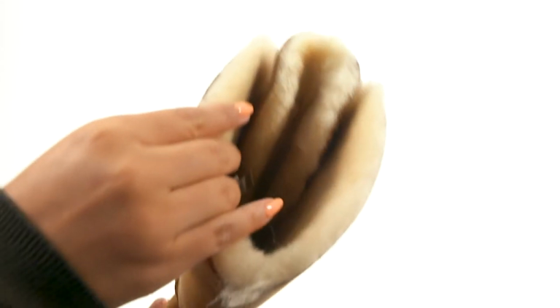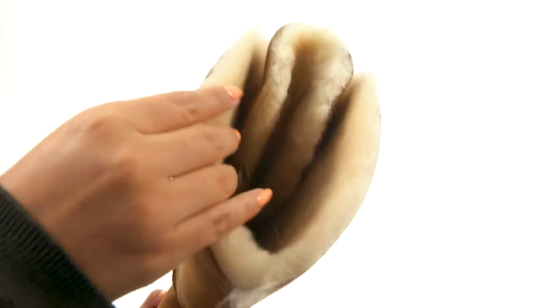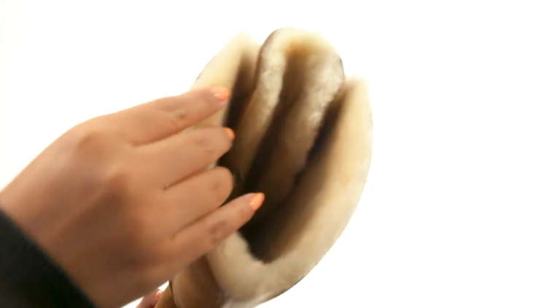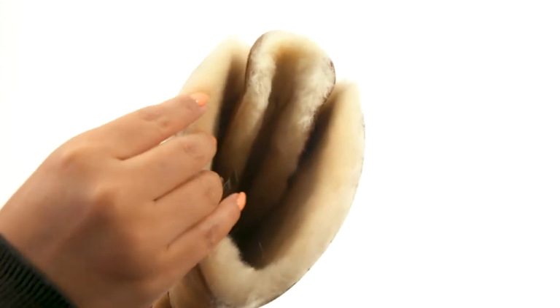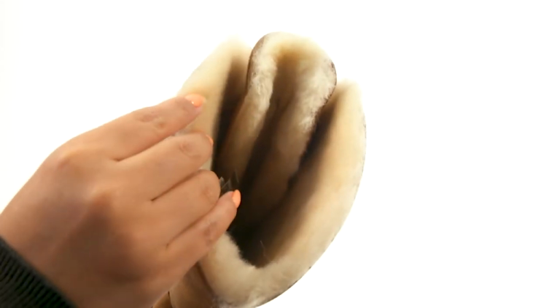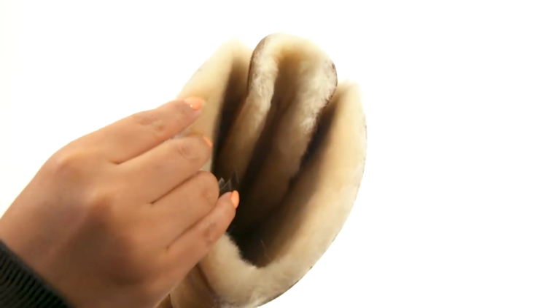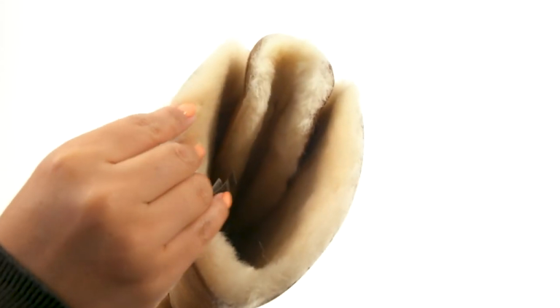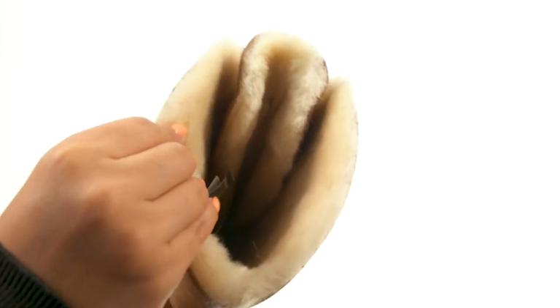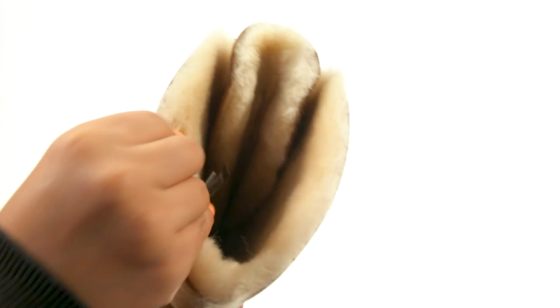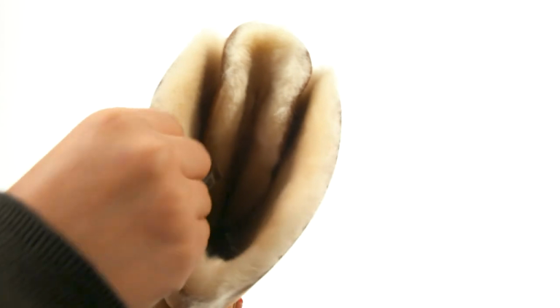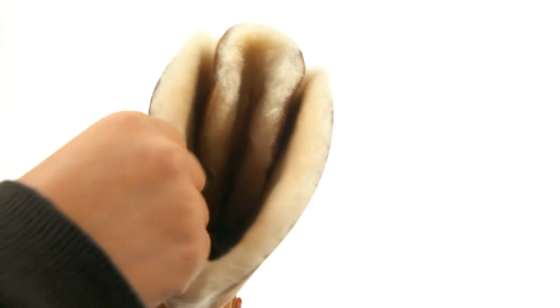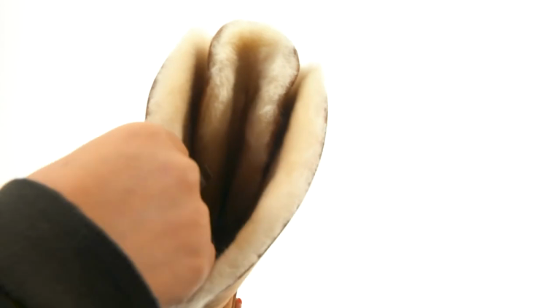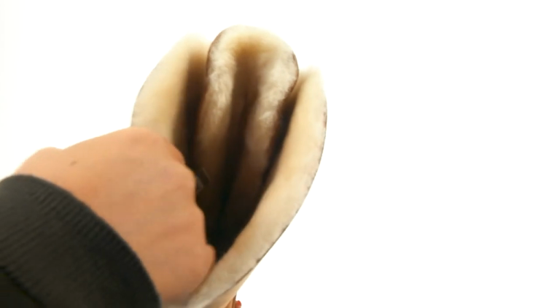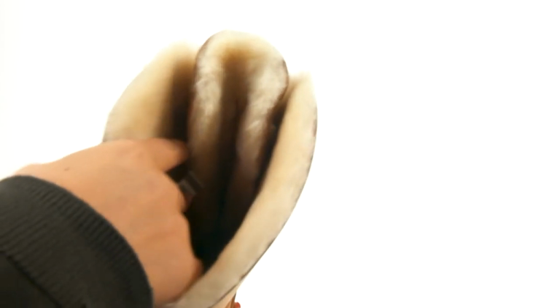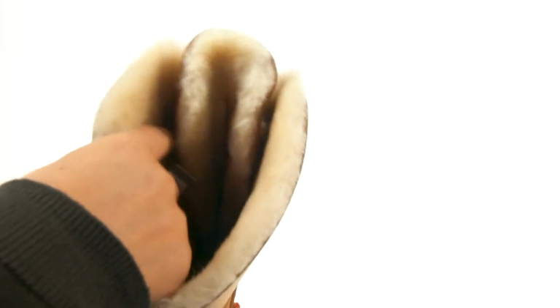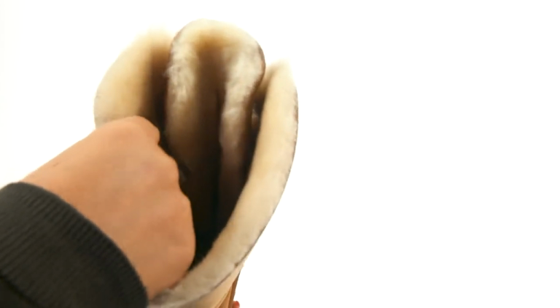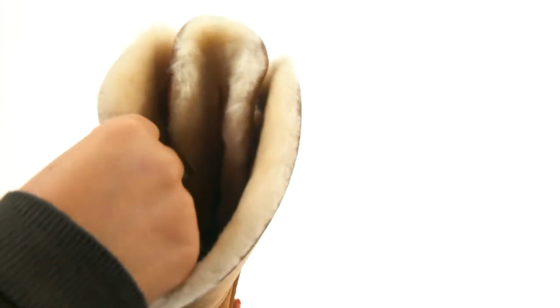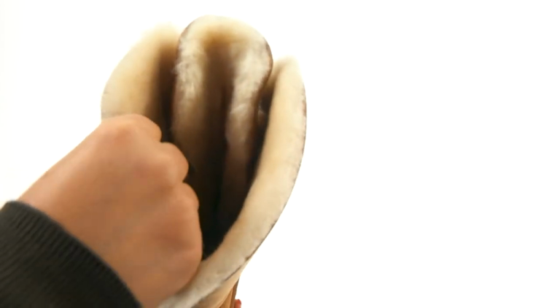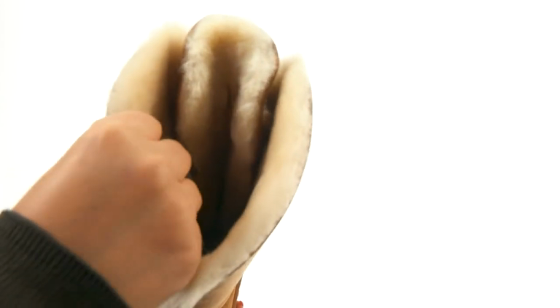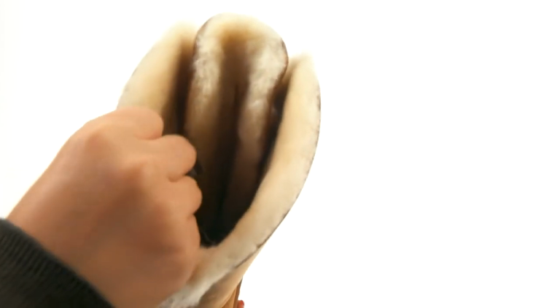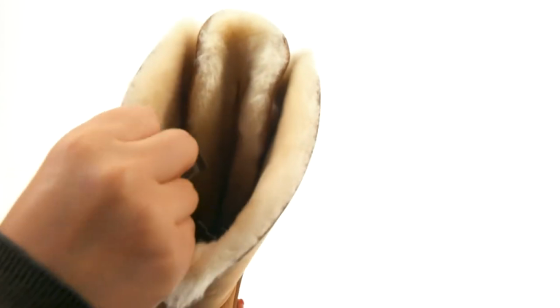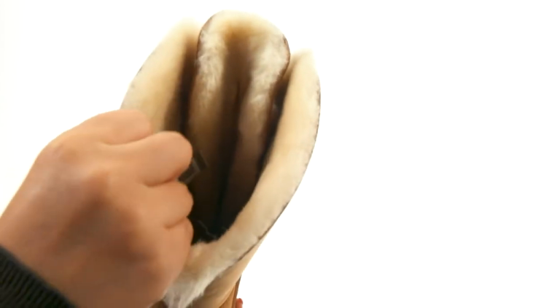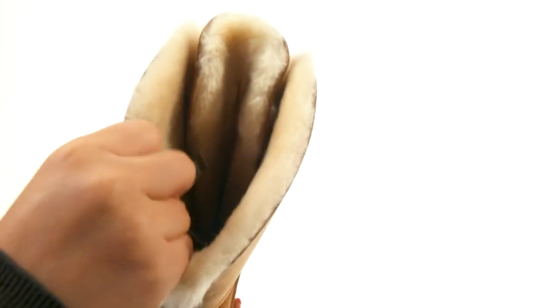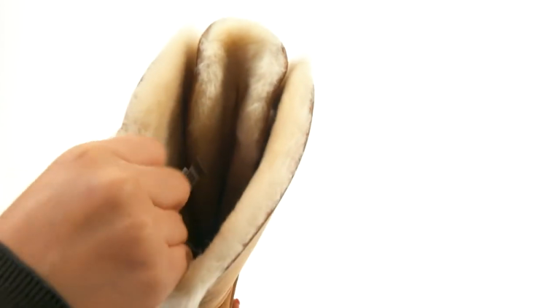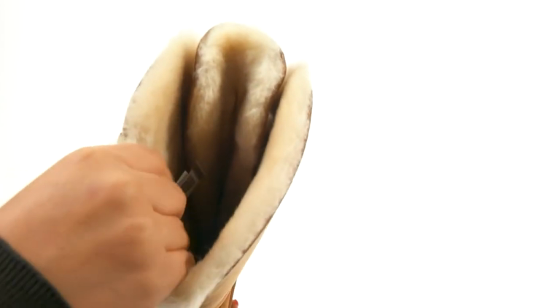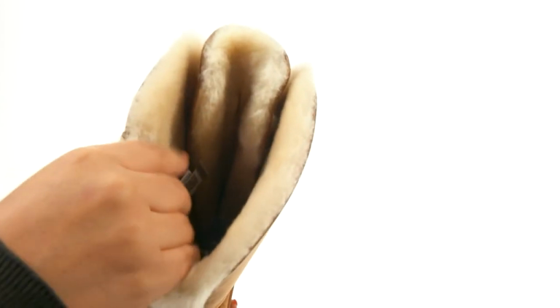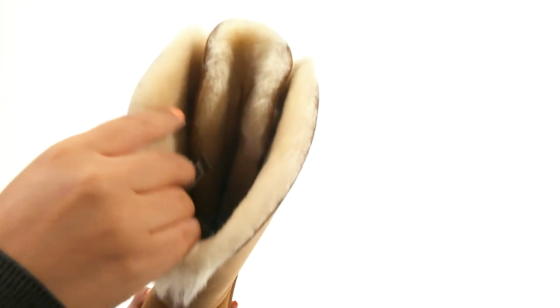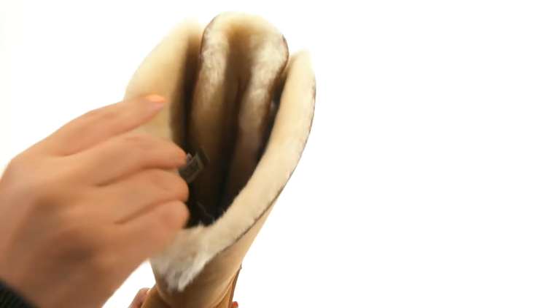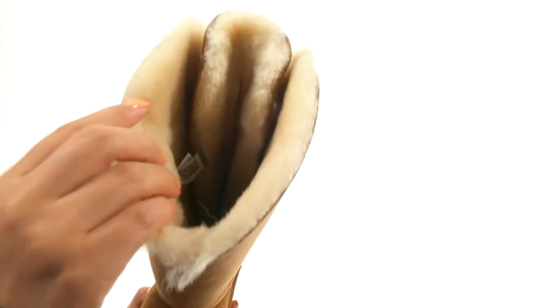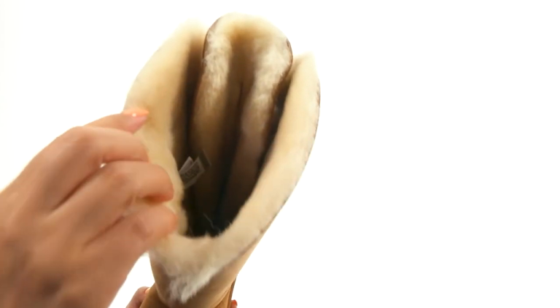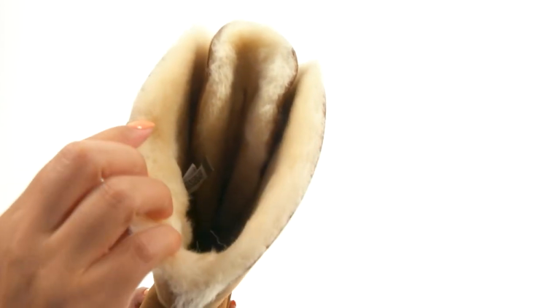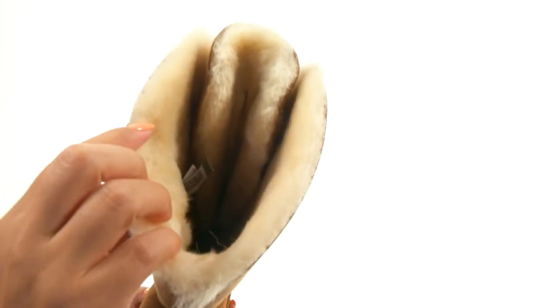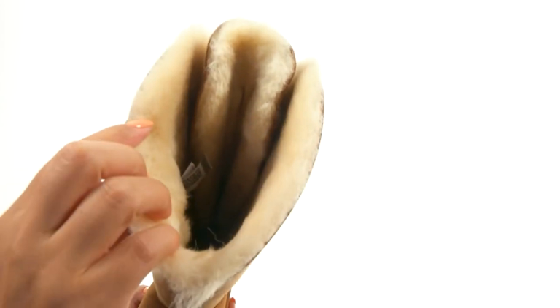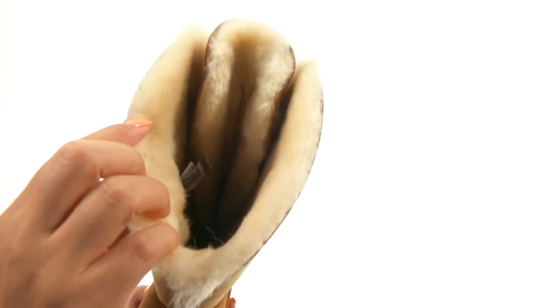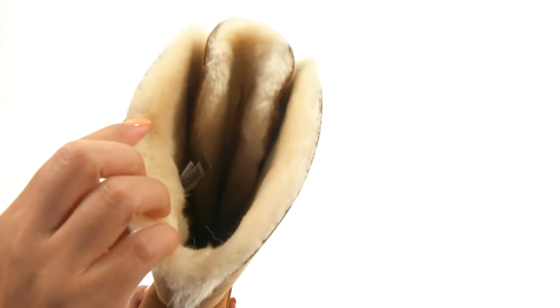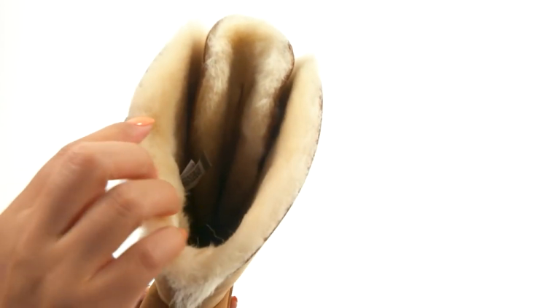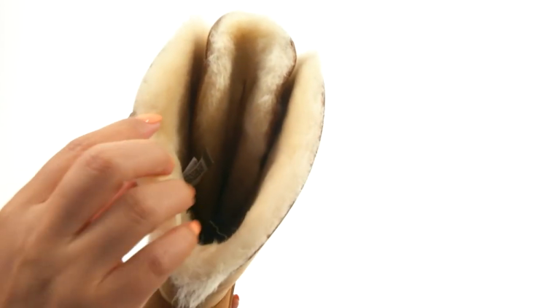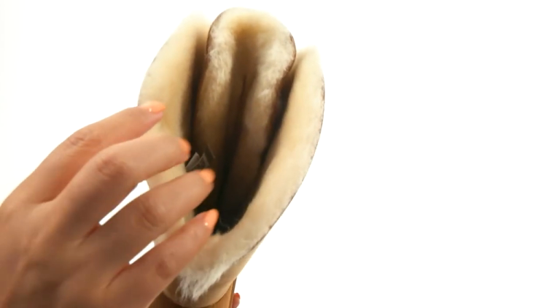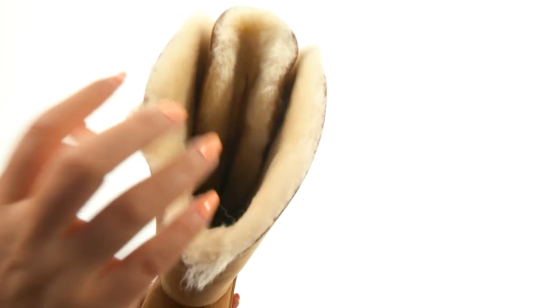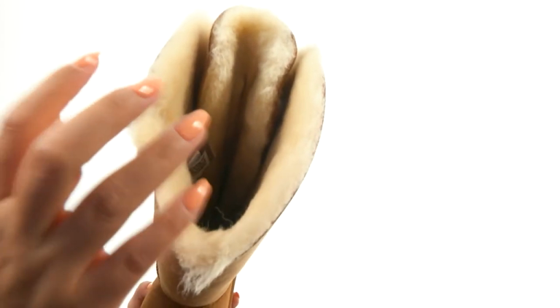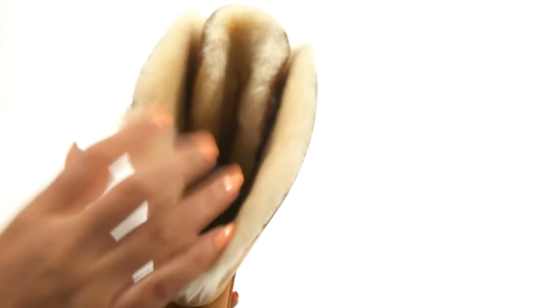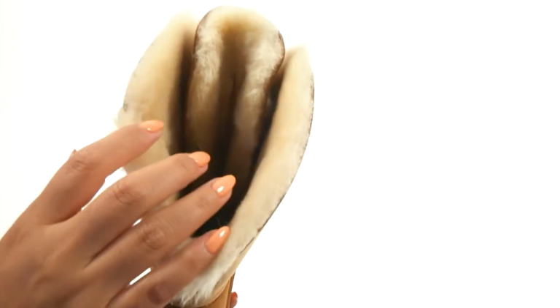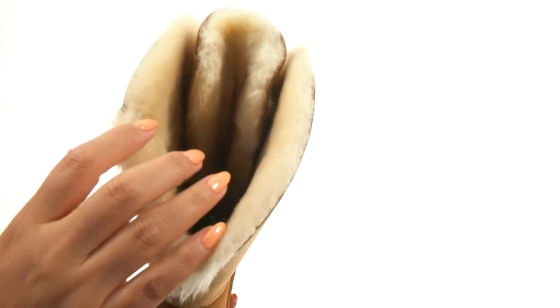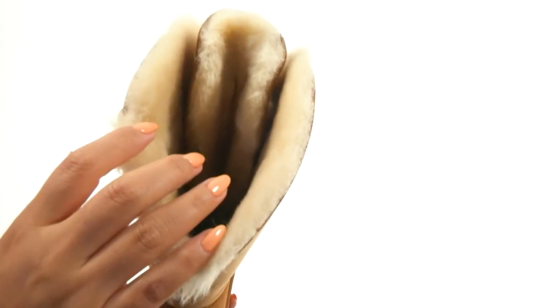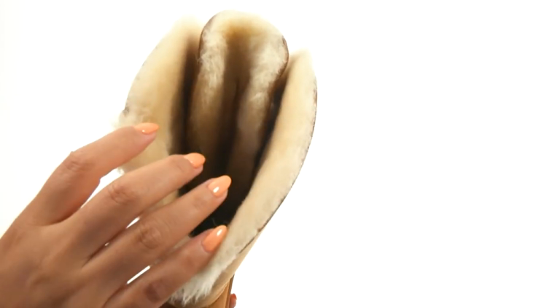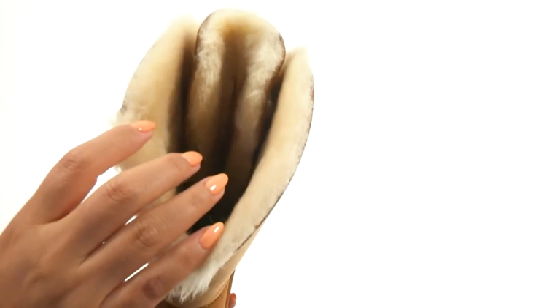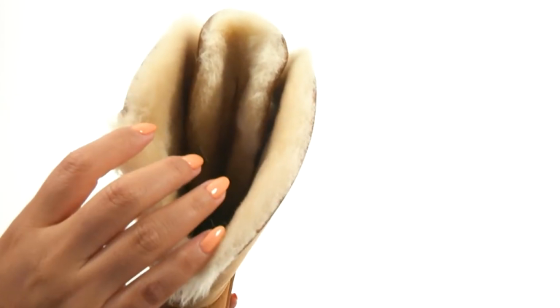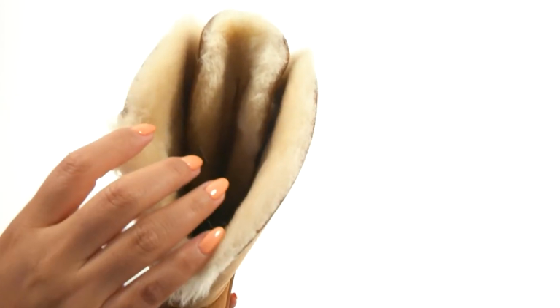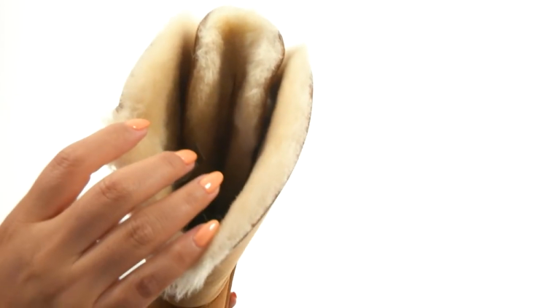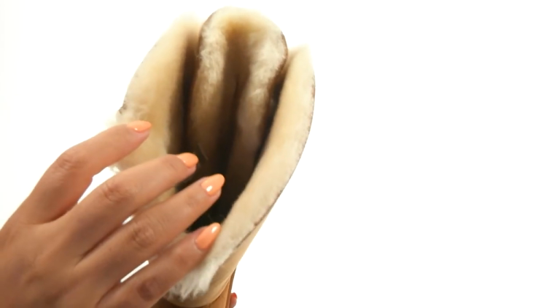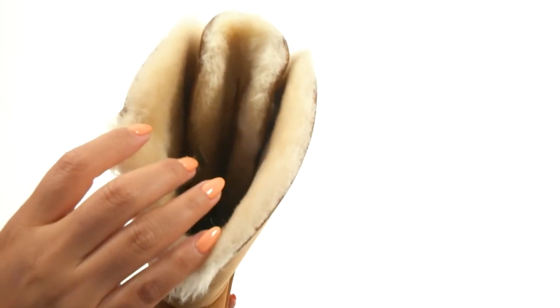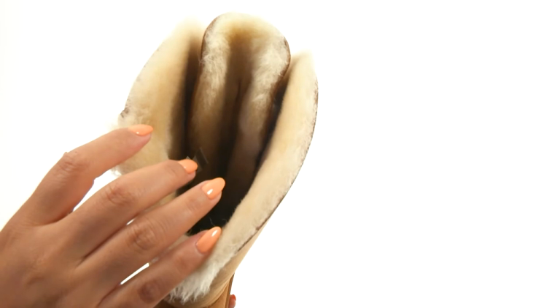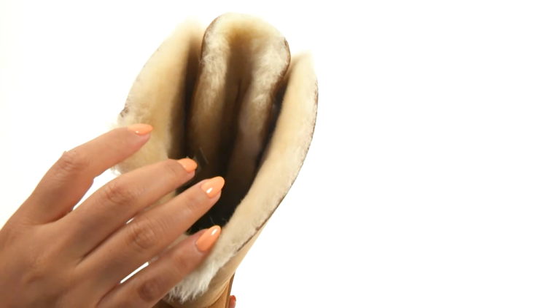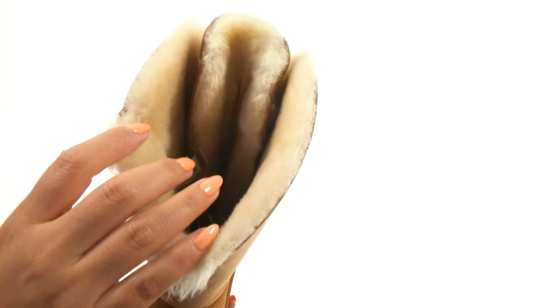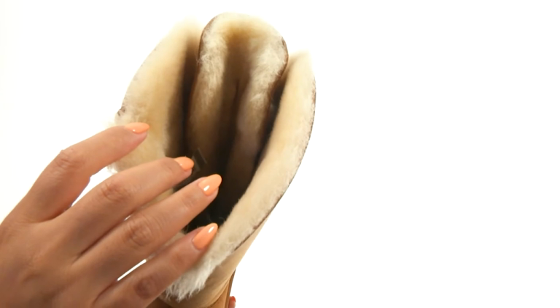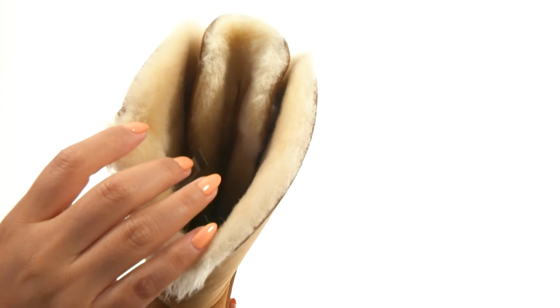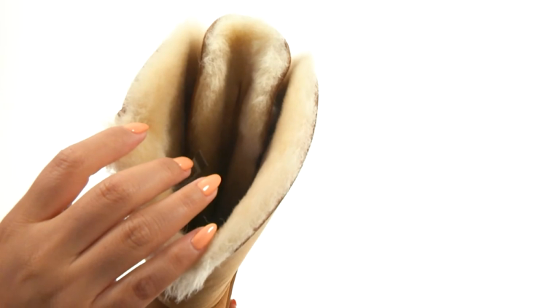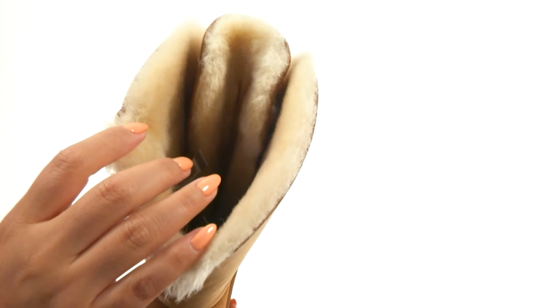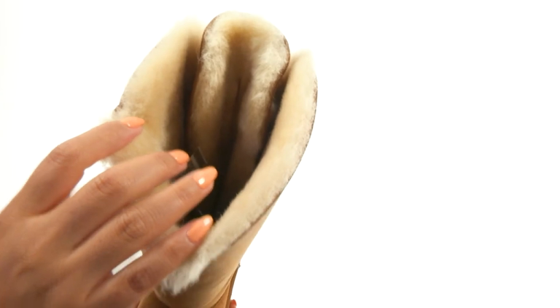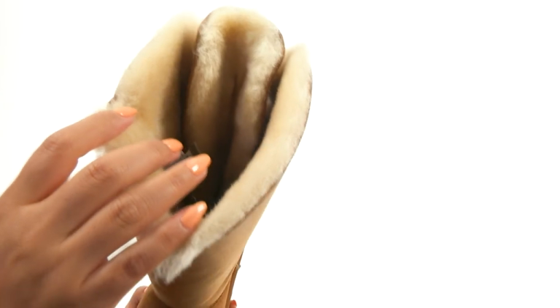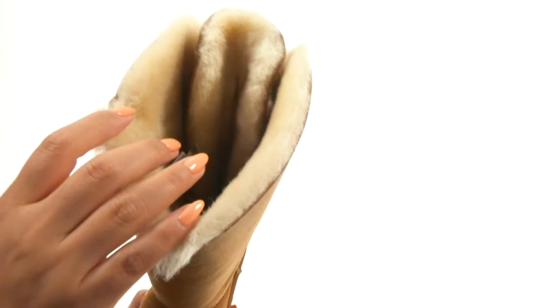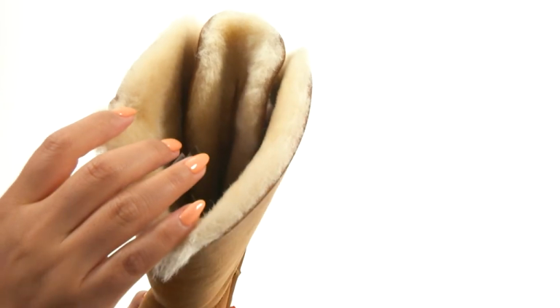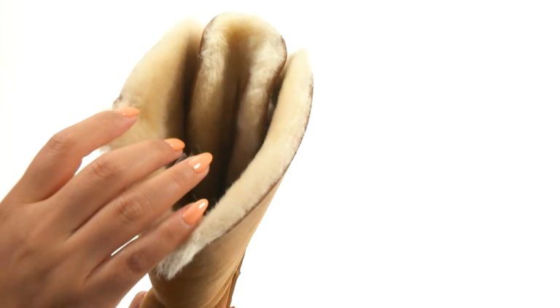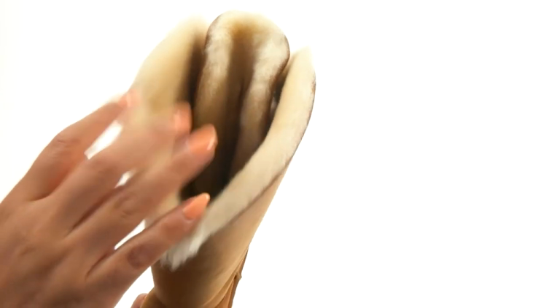On the inside, there's UGG Pure Wool Lining for a great next-to-skin feel. They offer a cushioned footbed for all-day comfort and support.